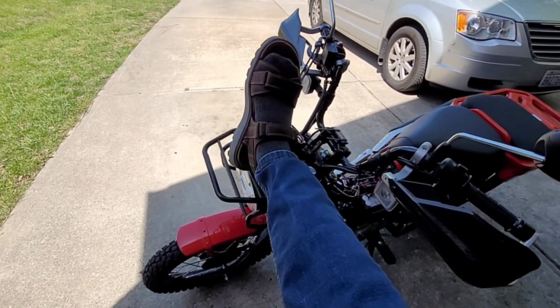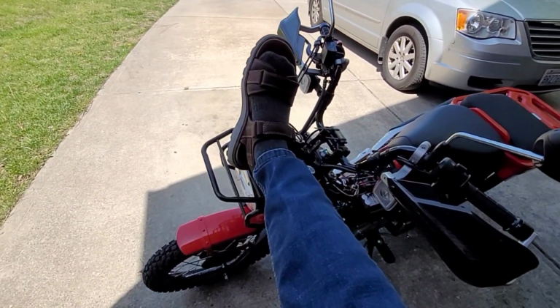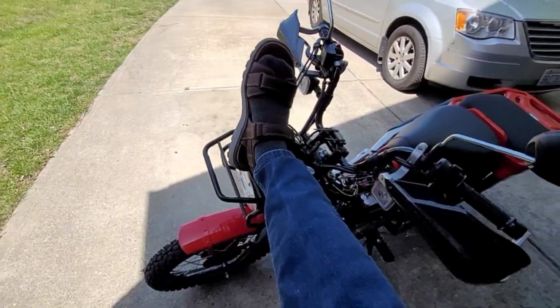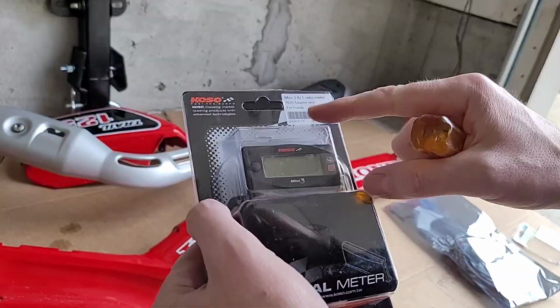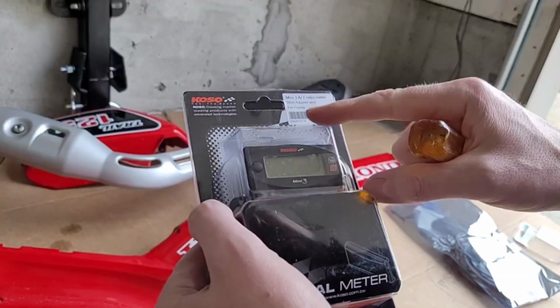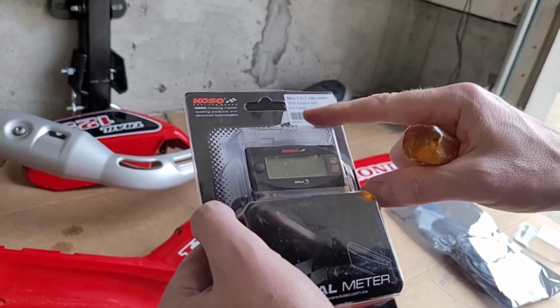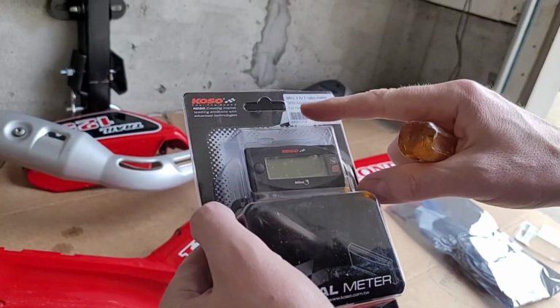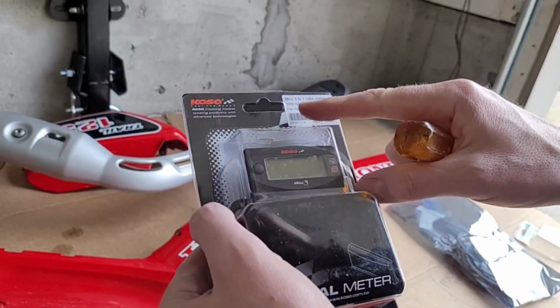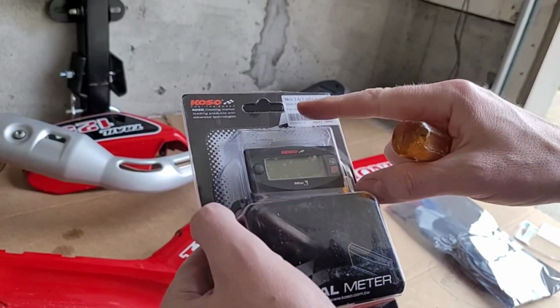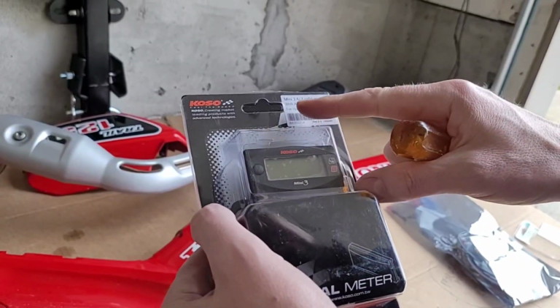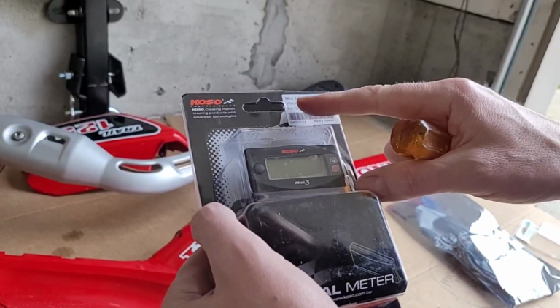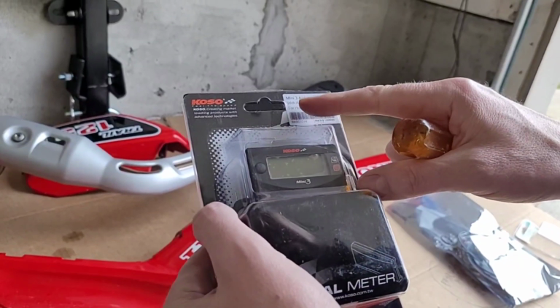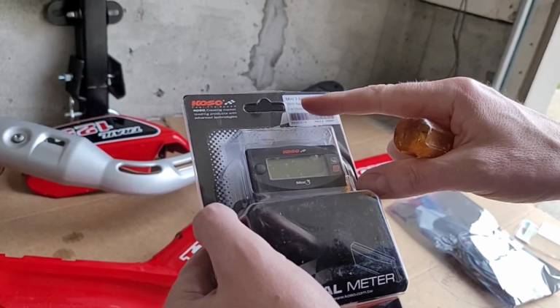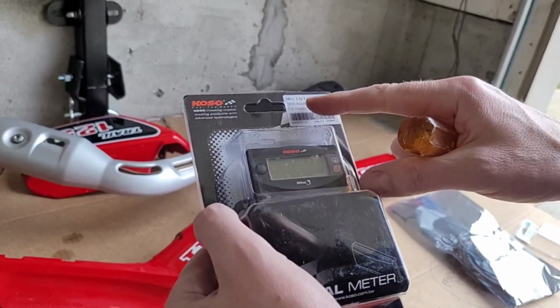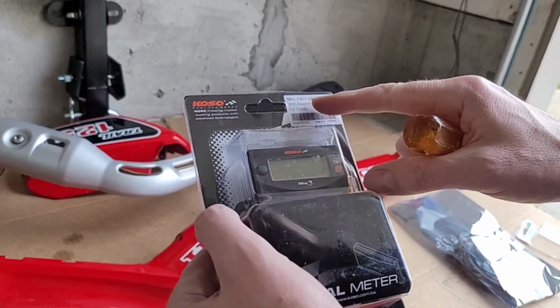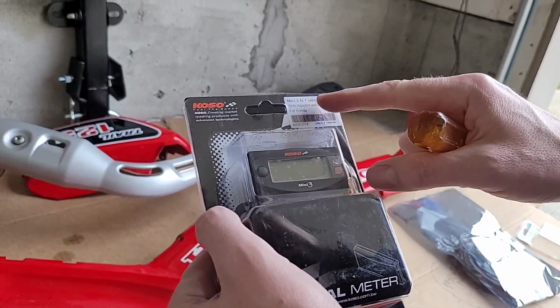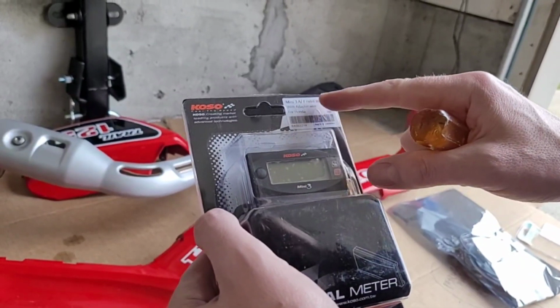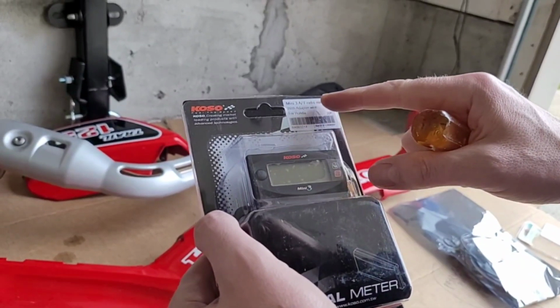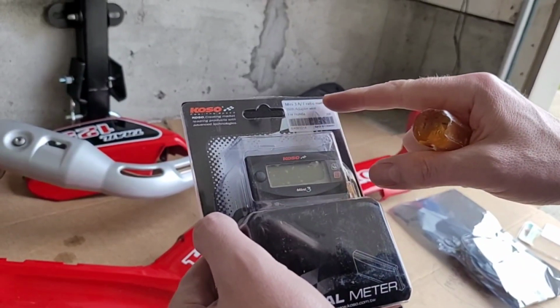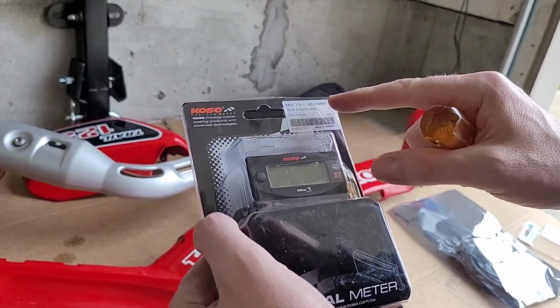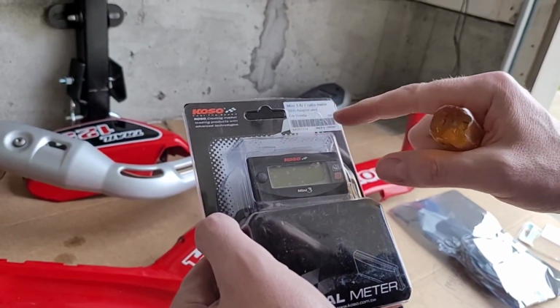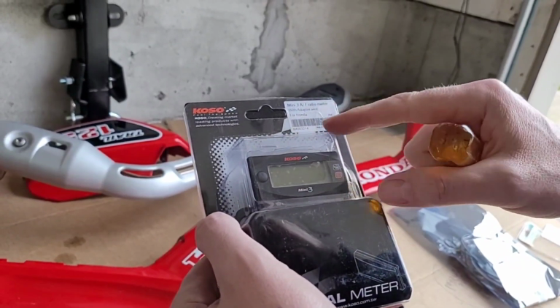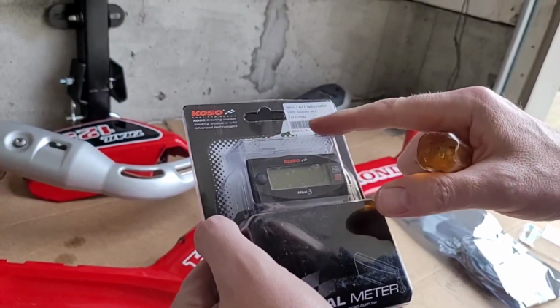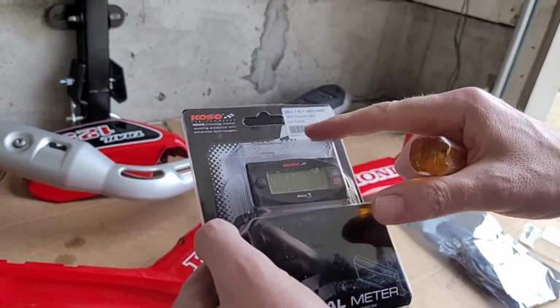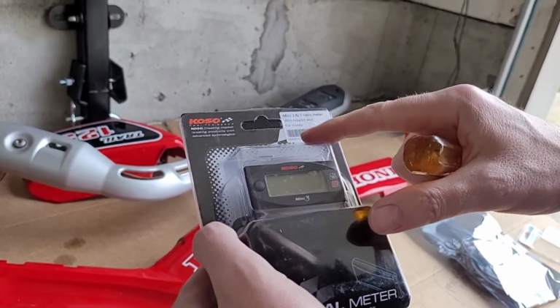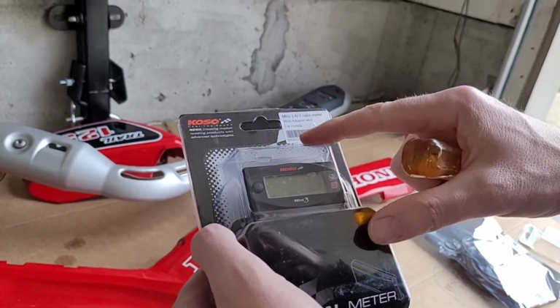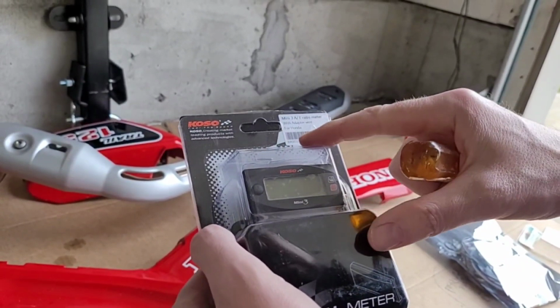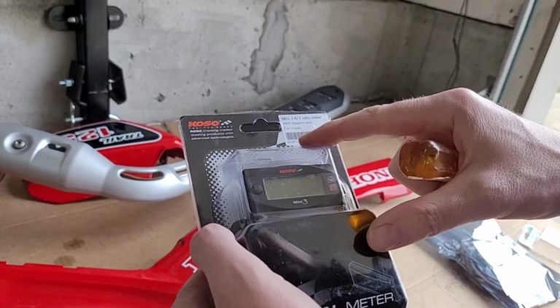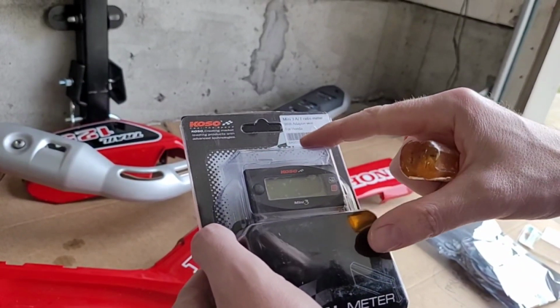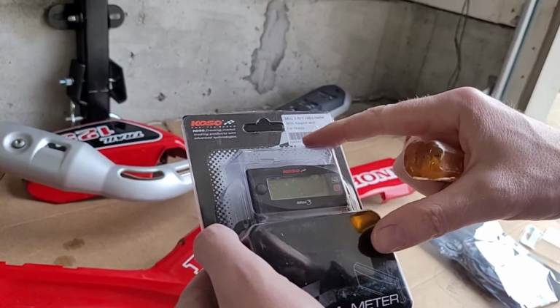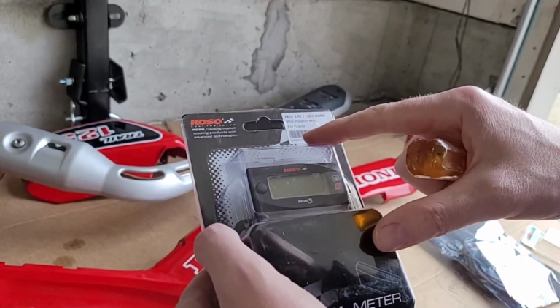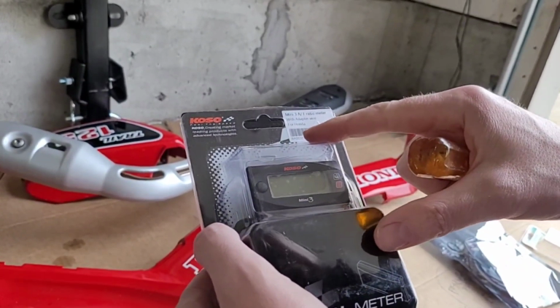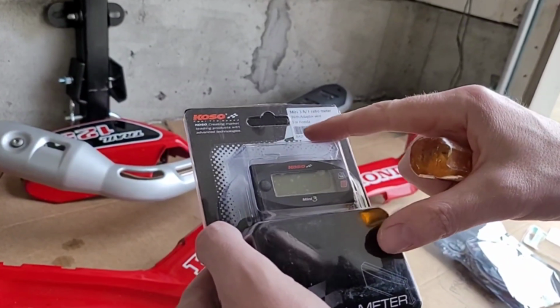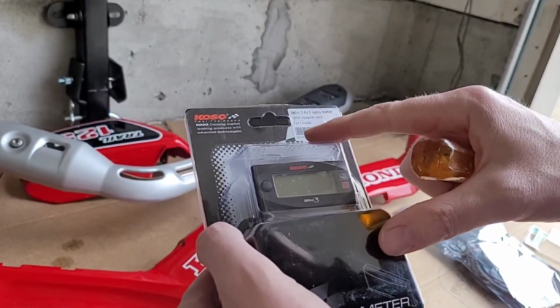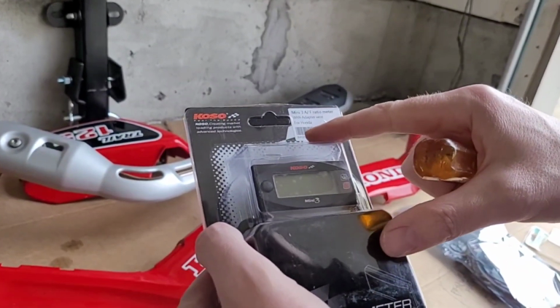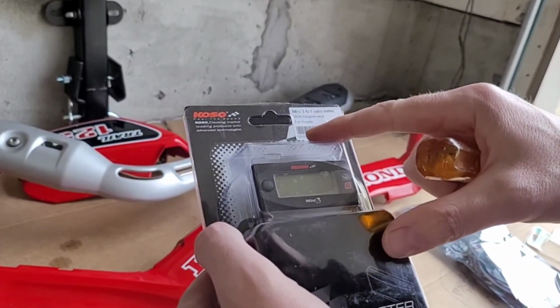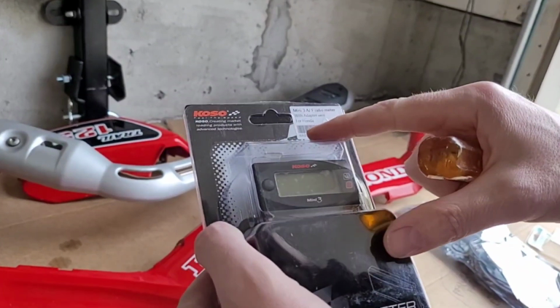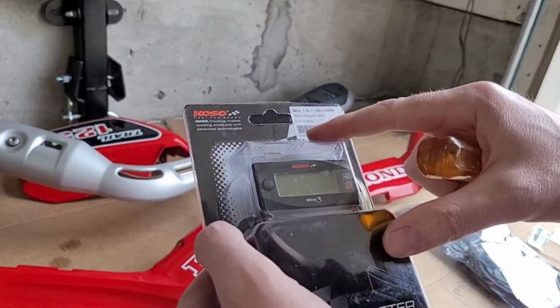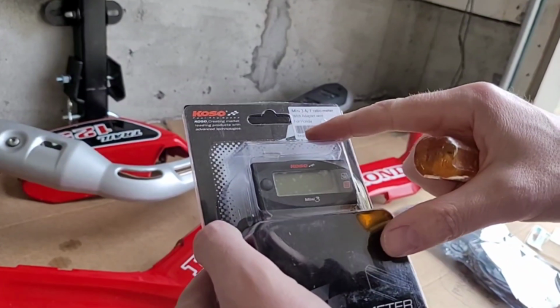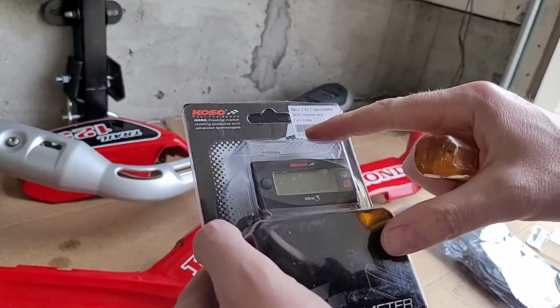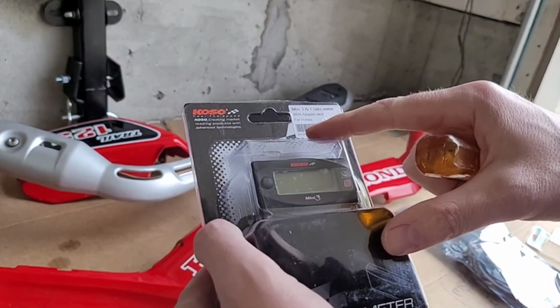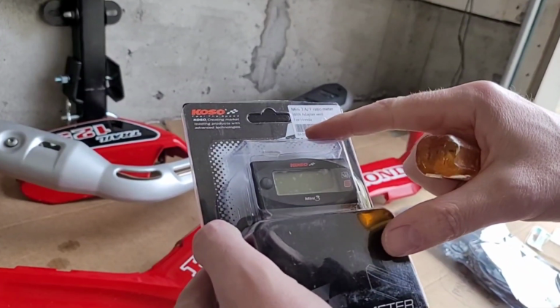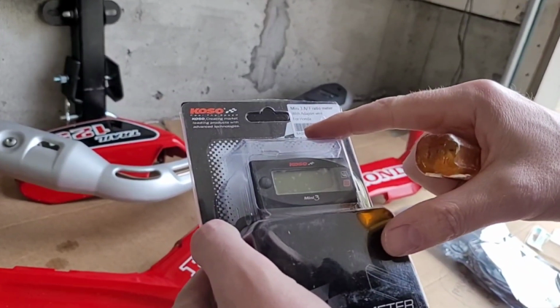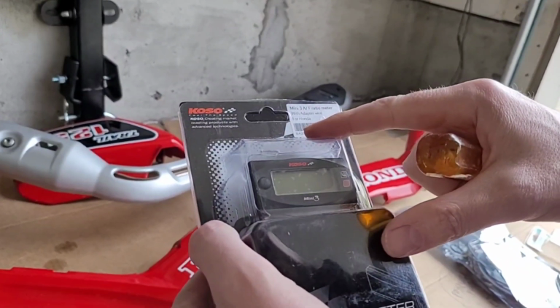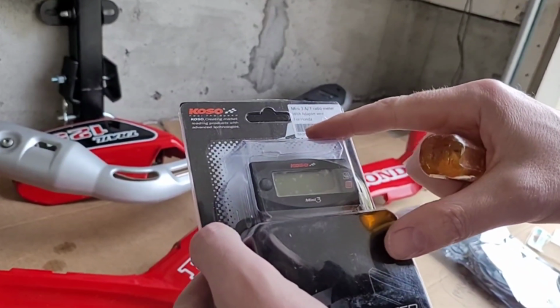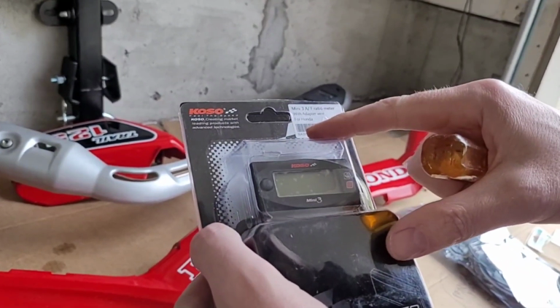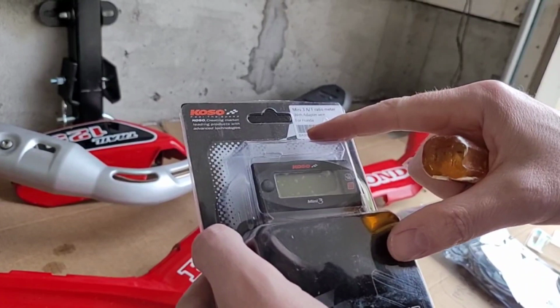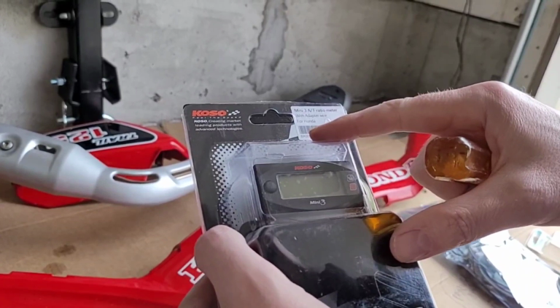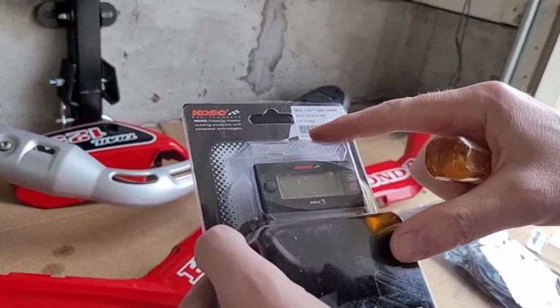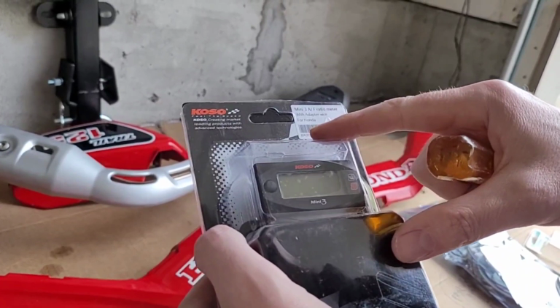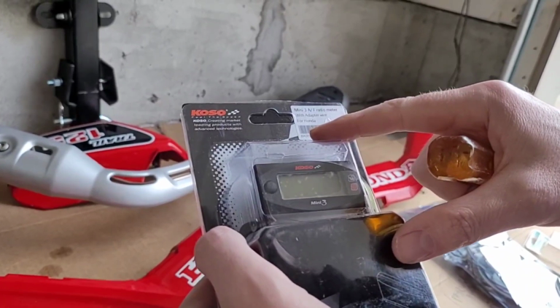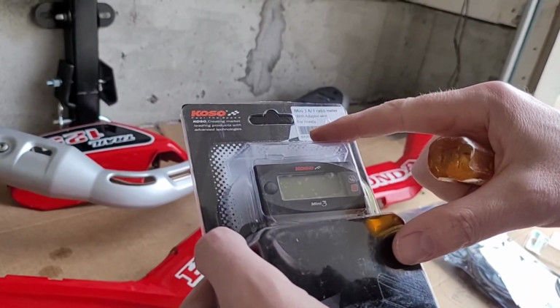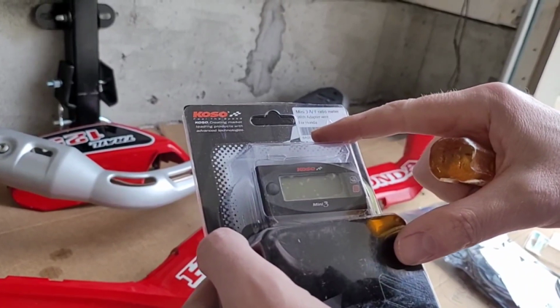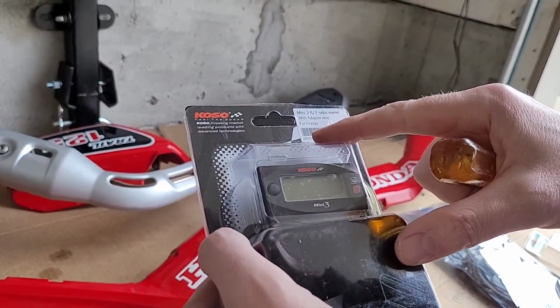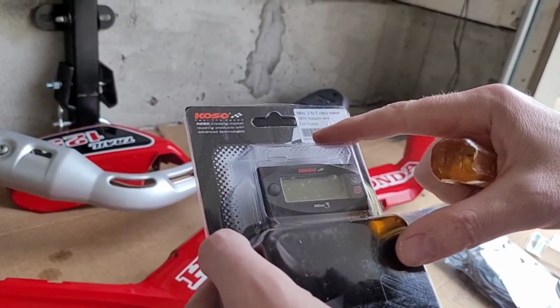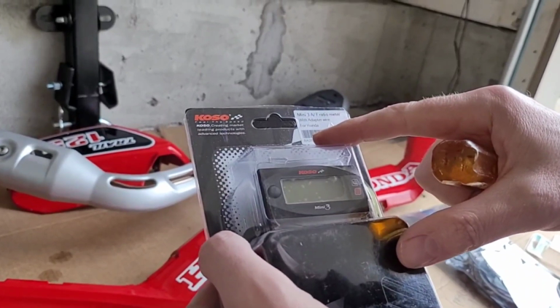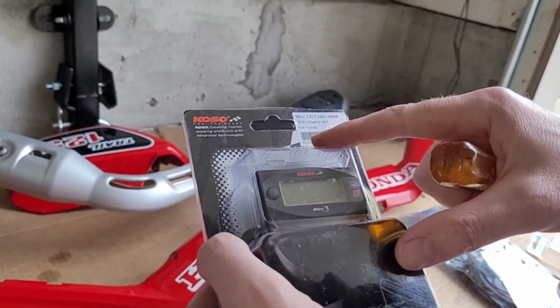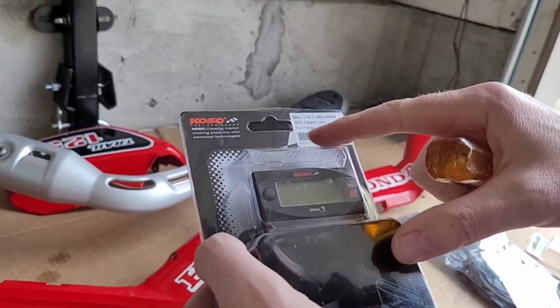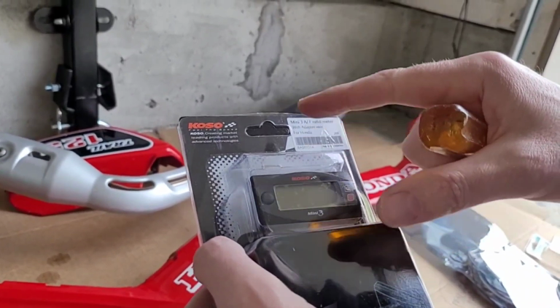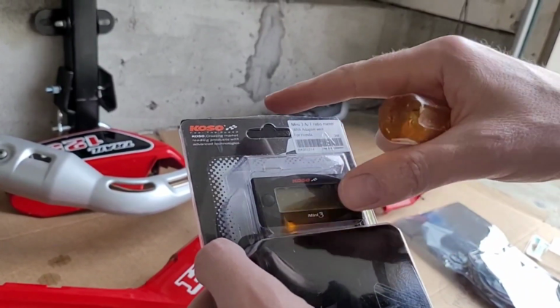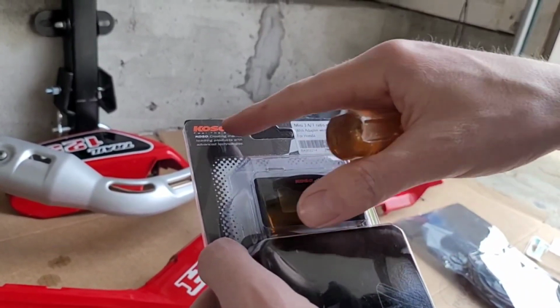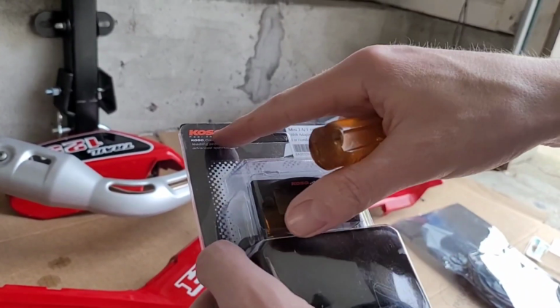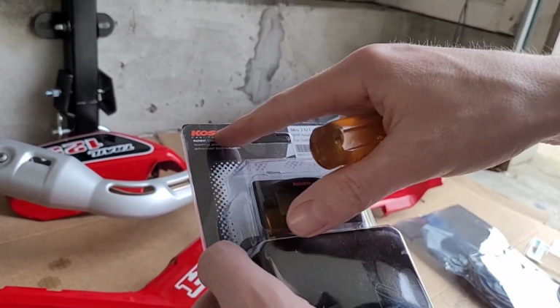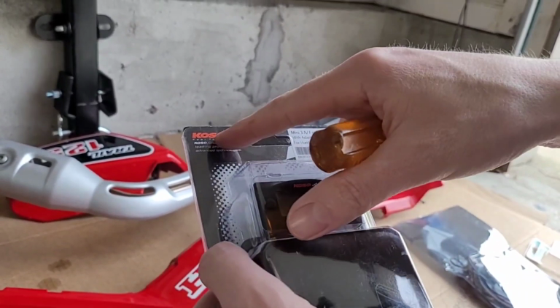This is your Mini 3 air to fuel ratio meter. It is part number BA003214 from COSO.